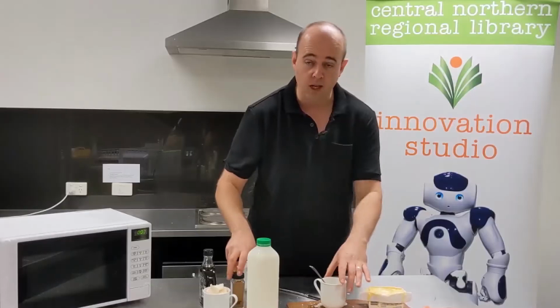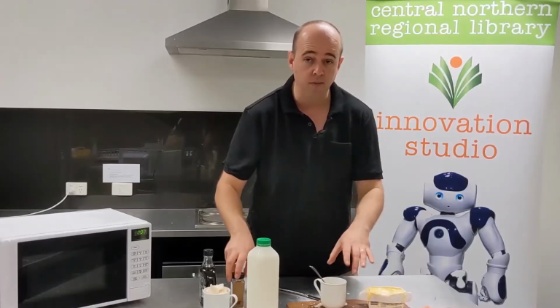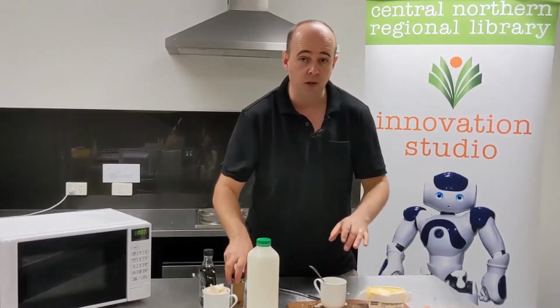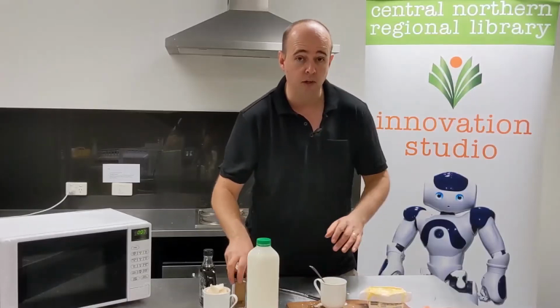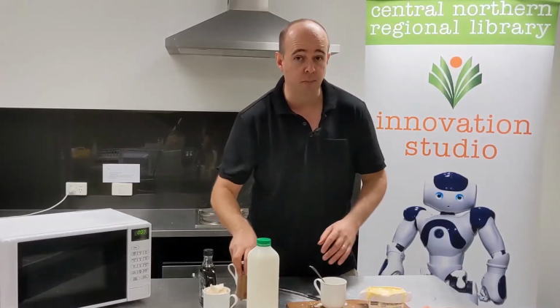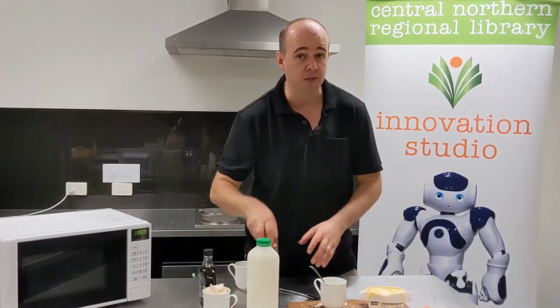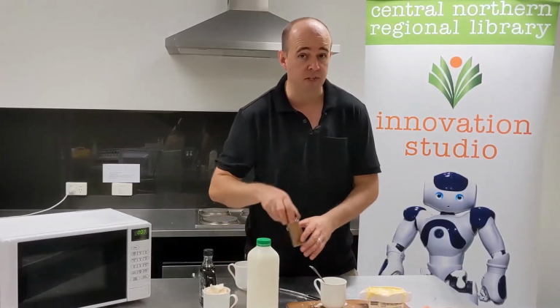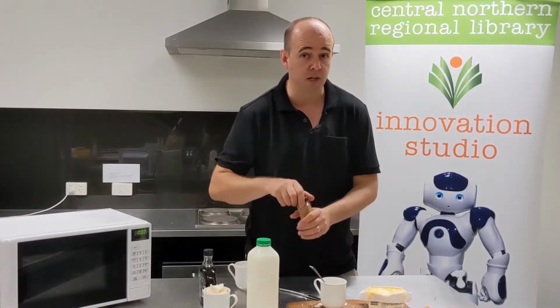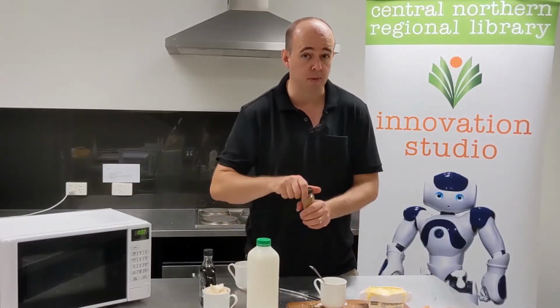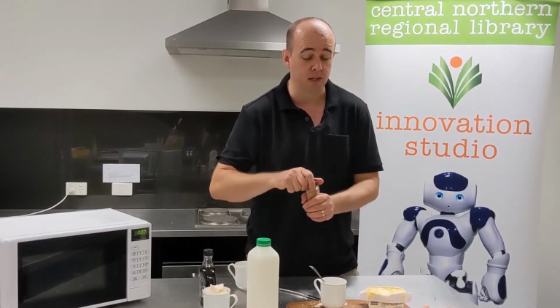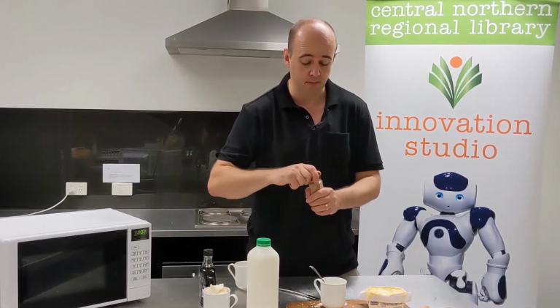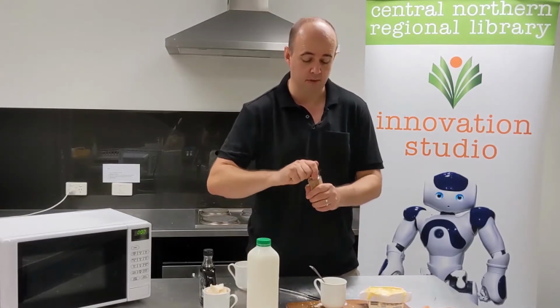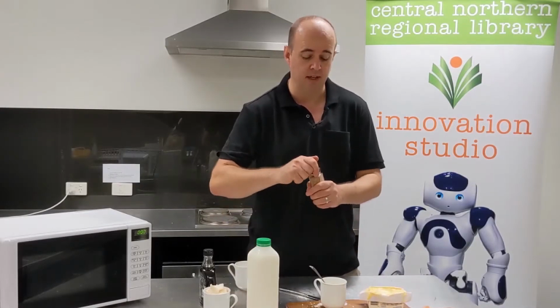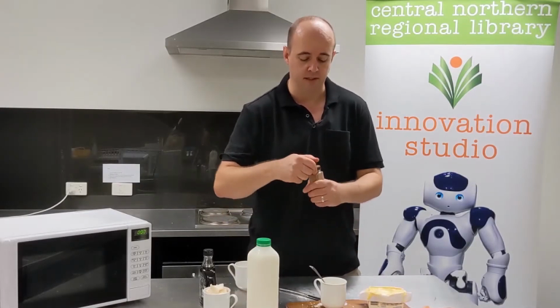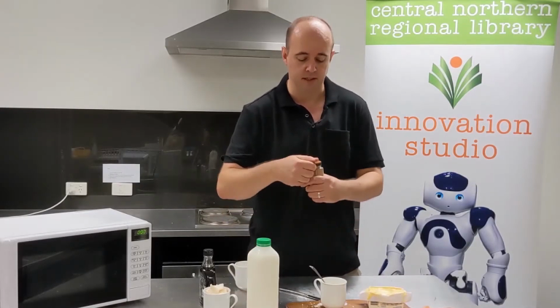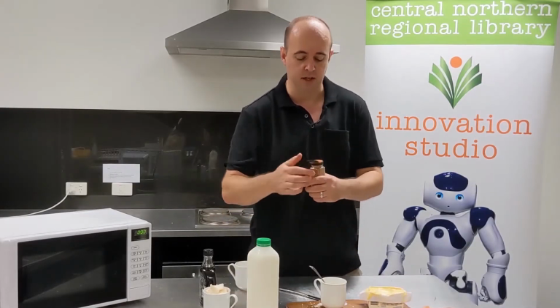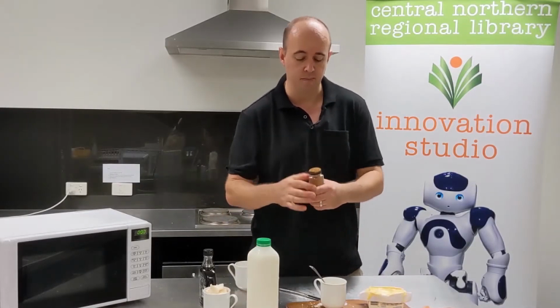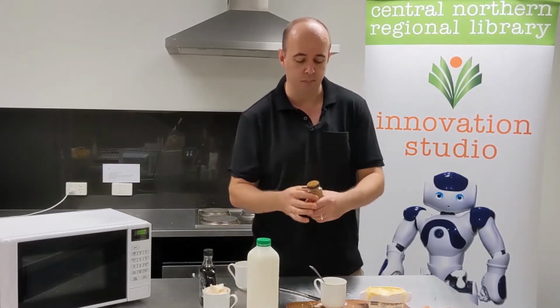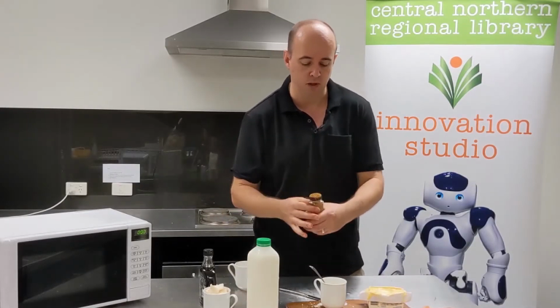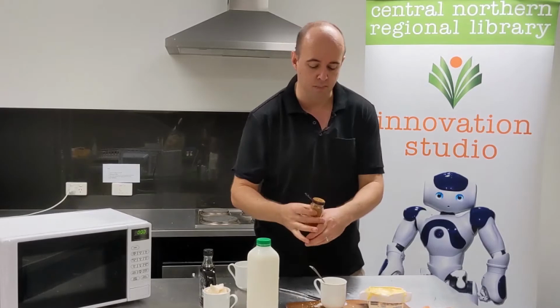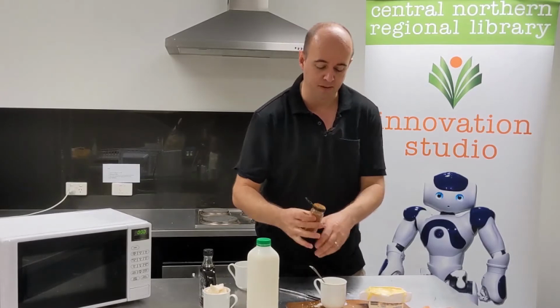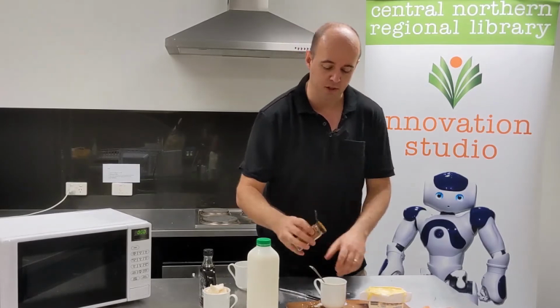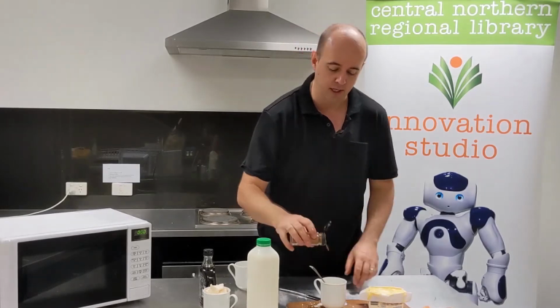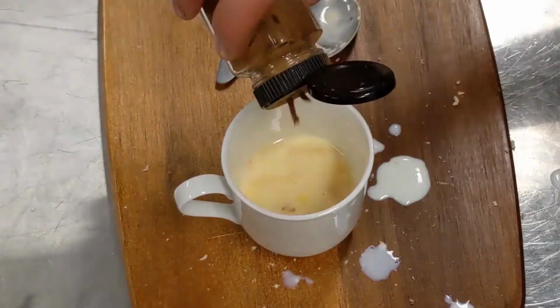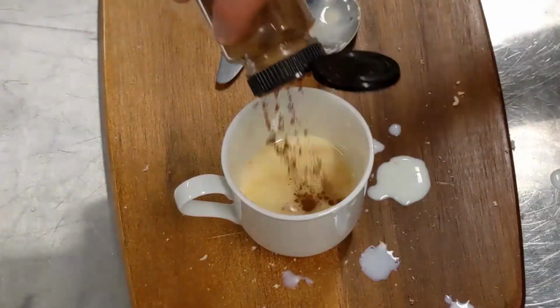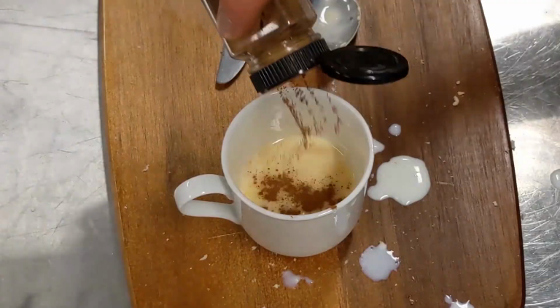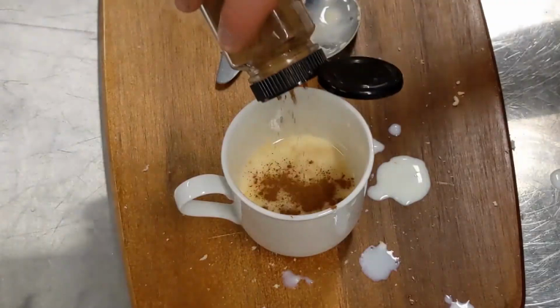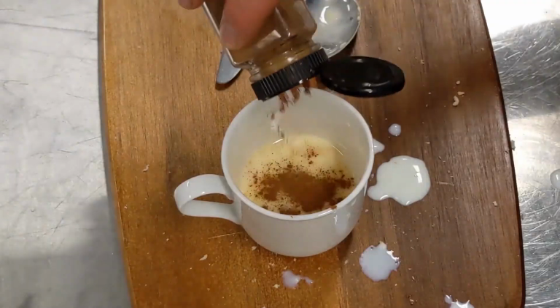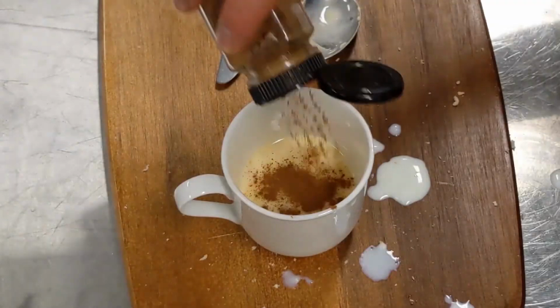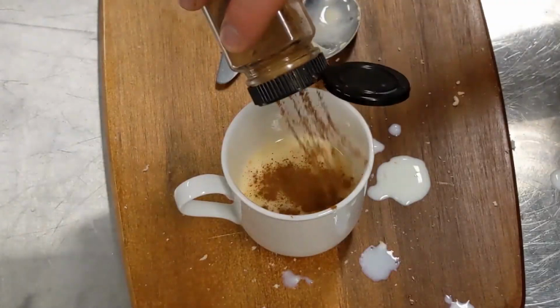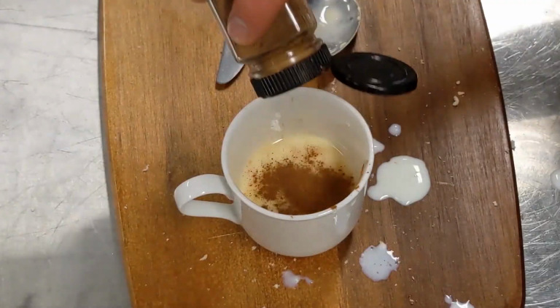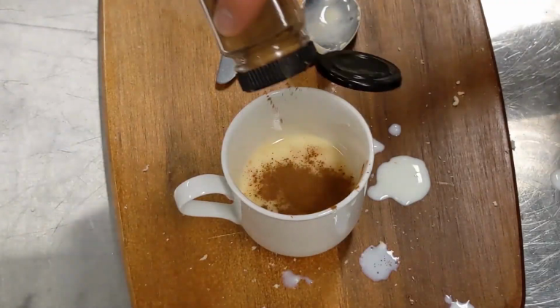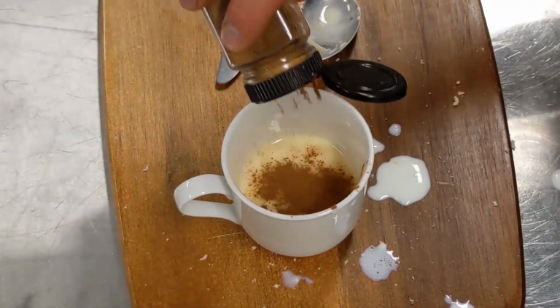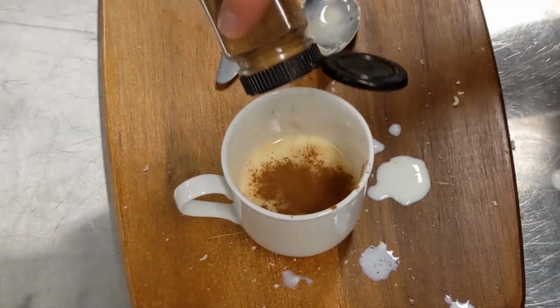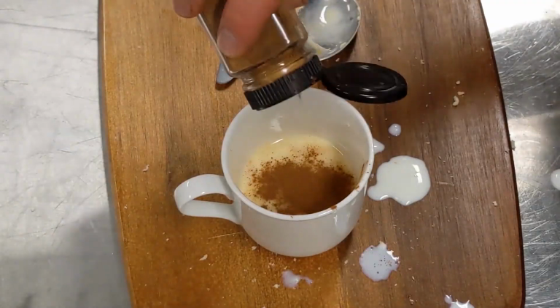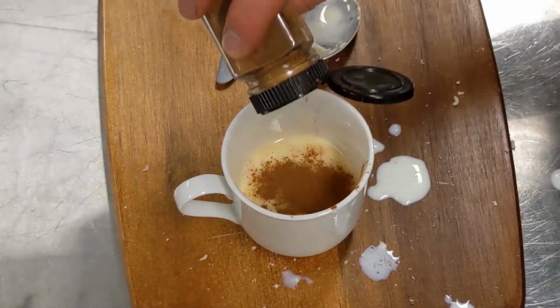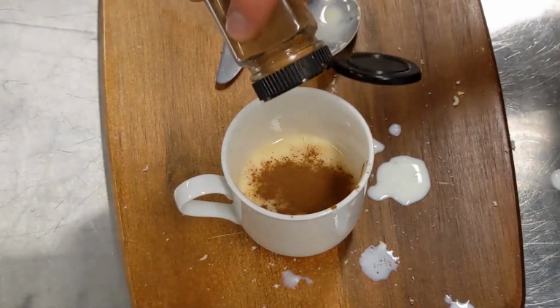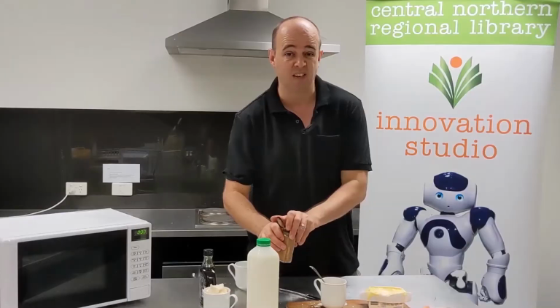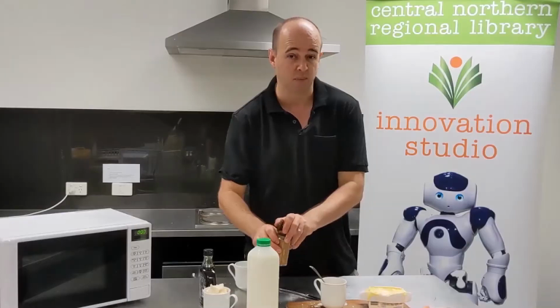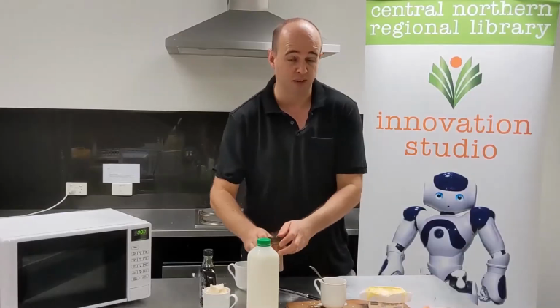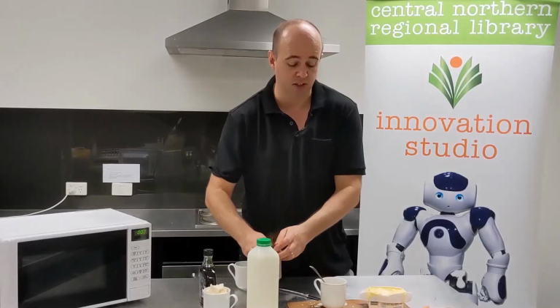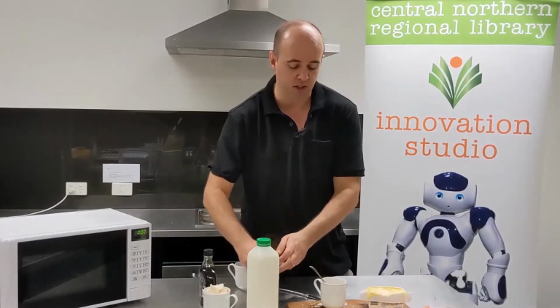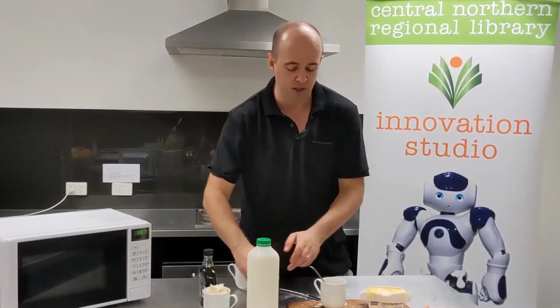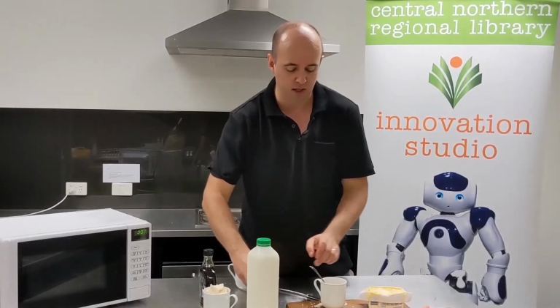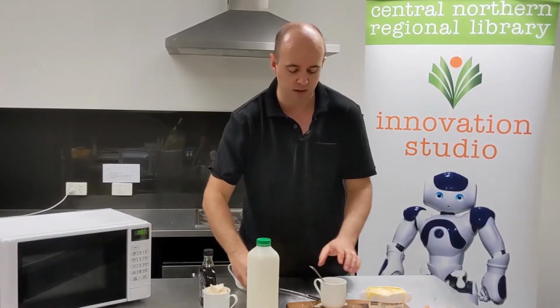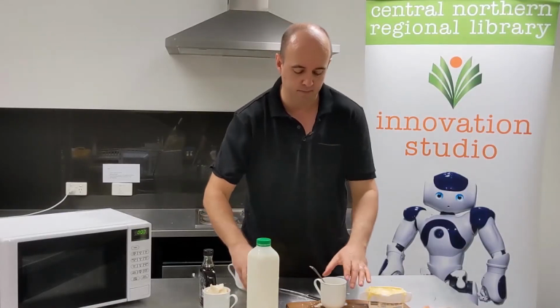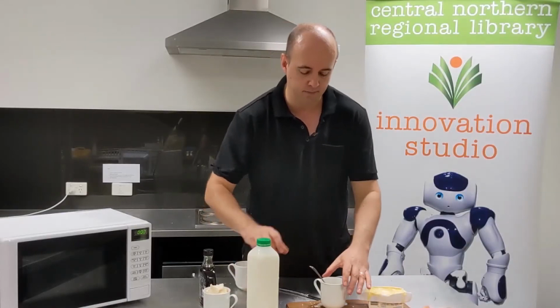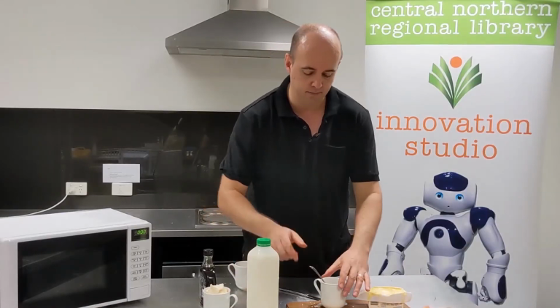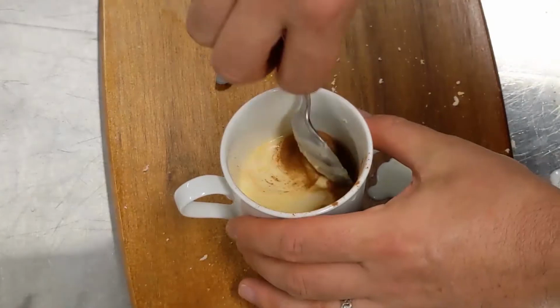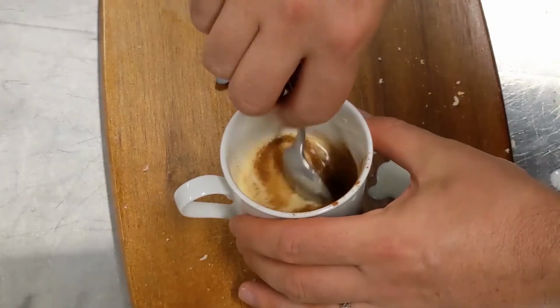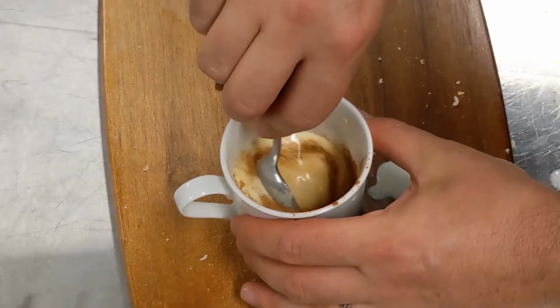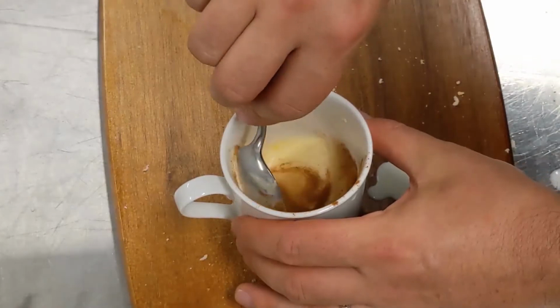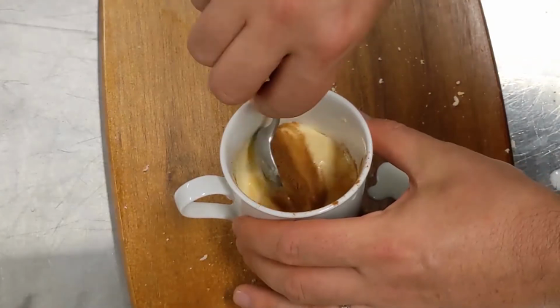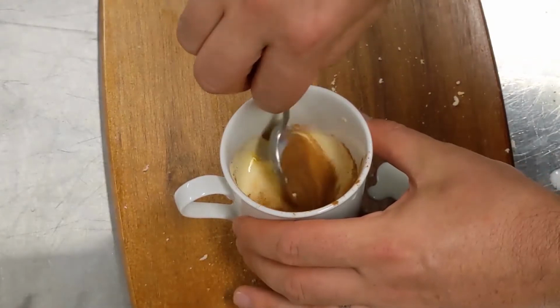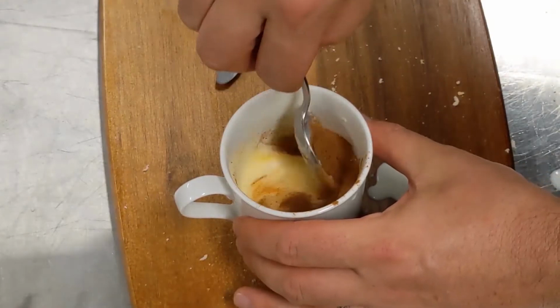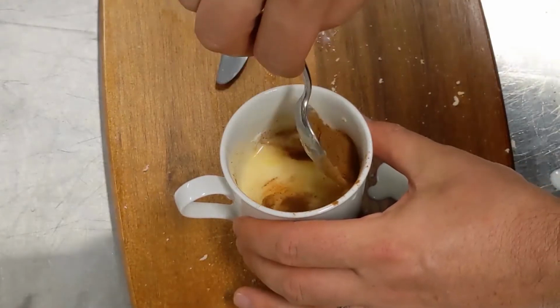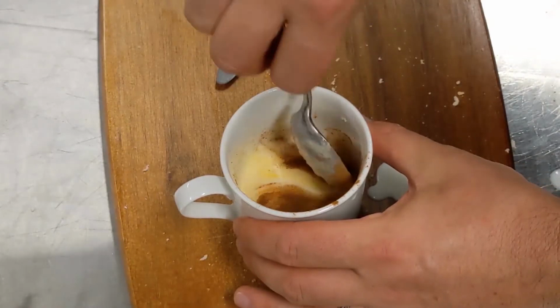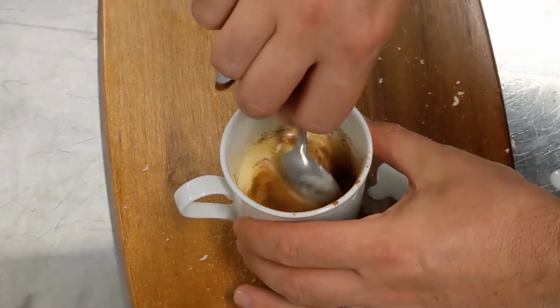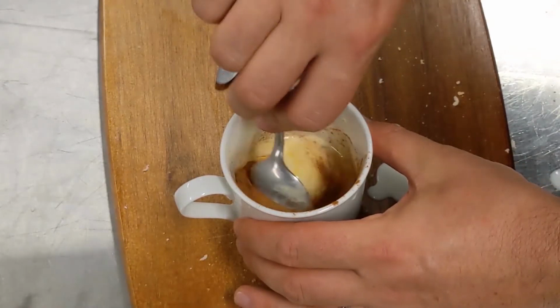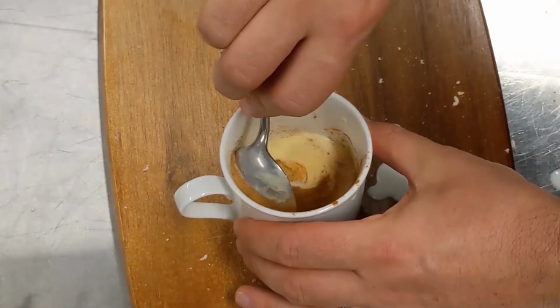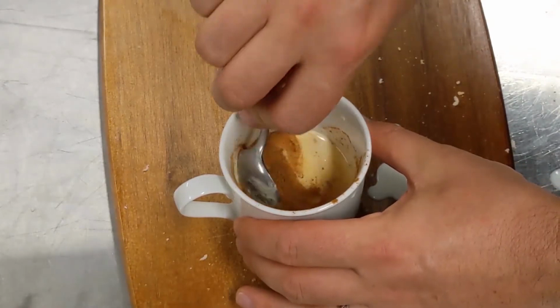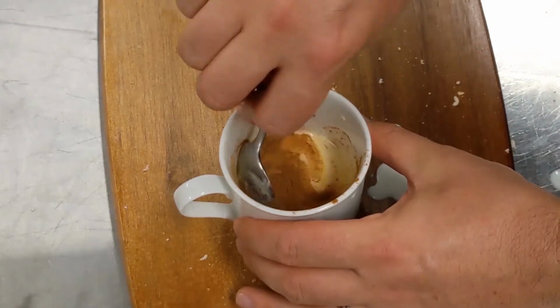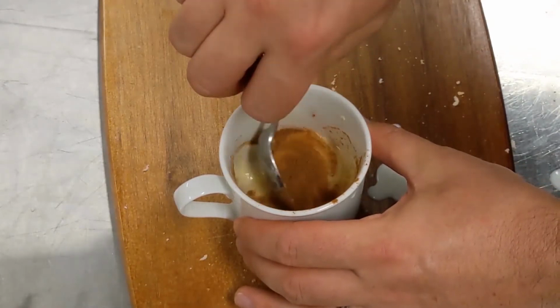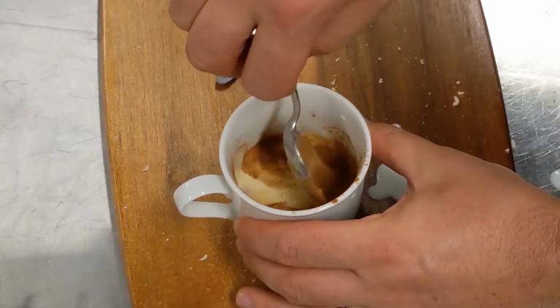If you're going to put cinnamon in, now's the time. Put in a bit of a shake of cinnamon, give it a bit of a stir, but again this is optional.